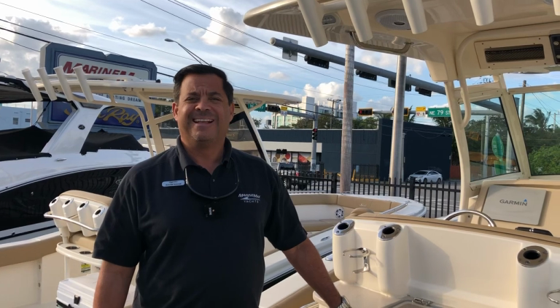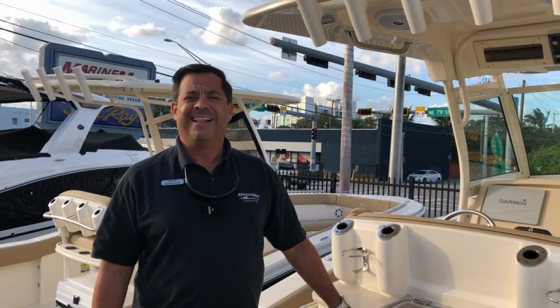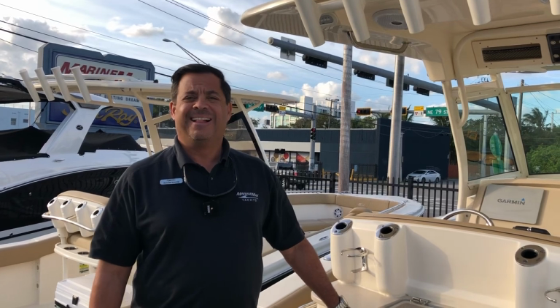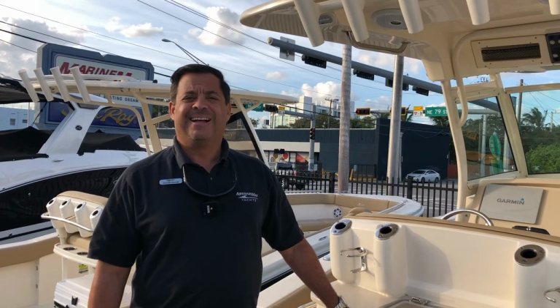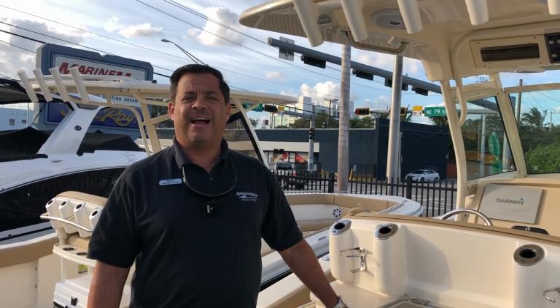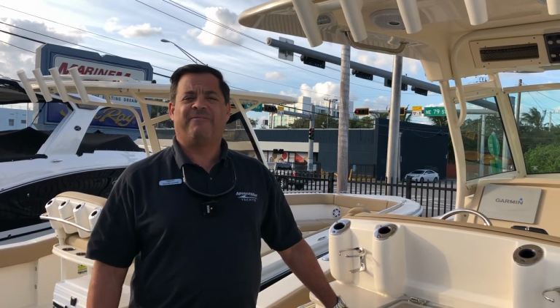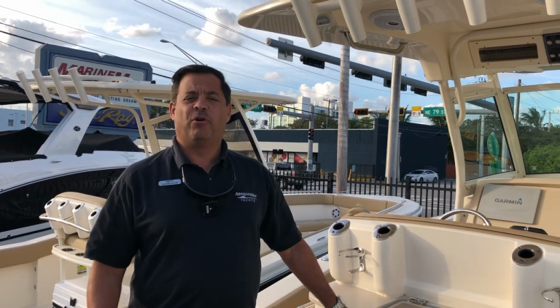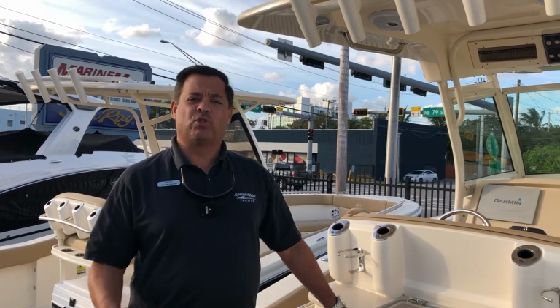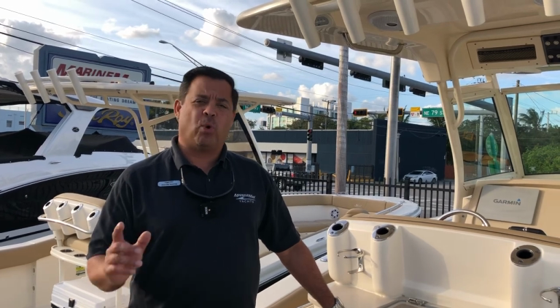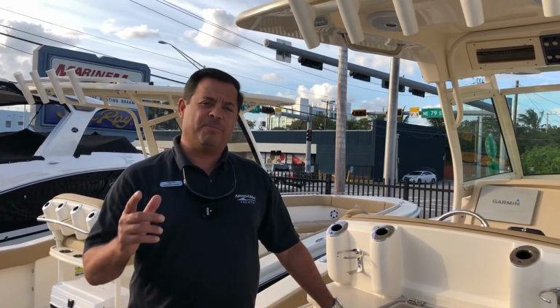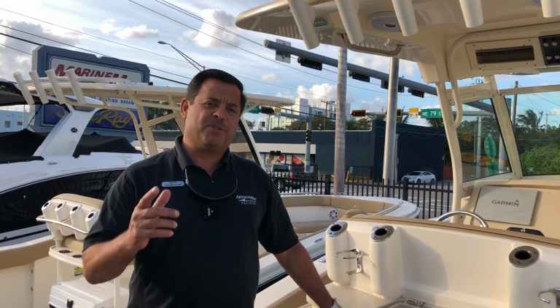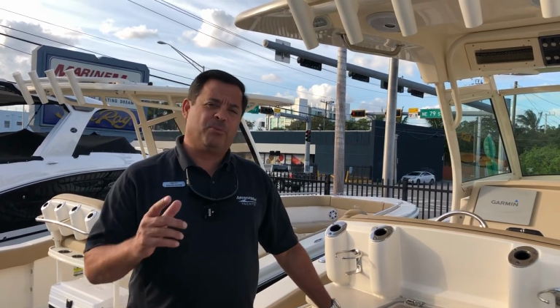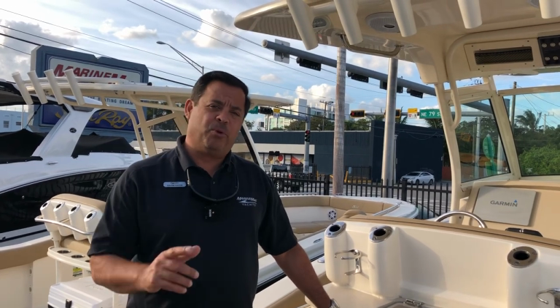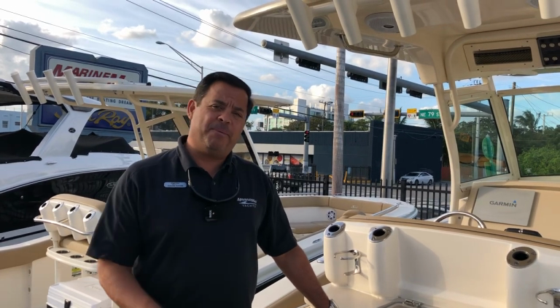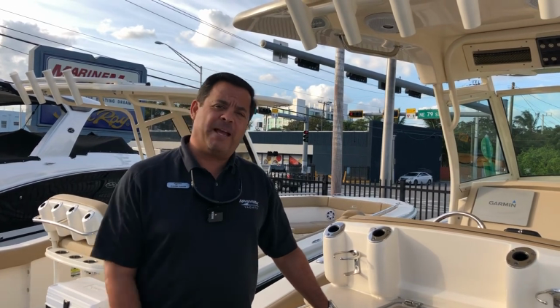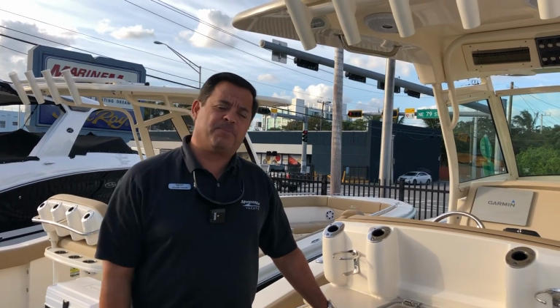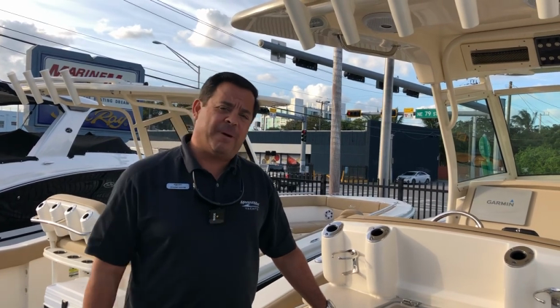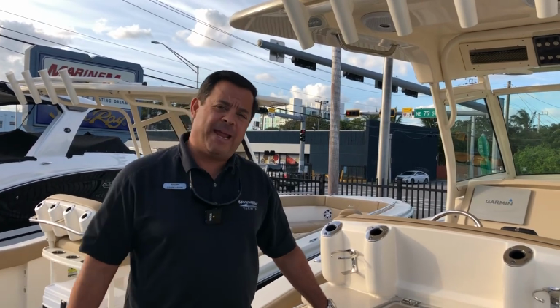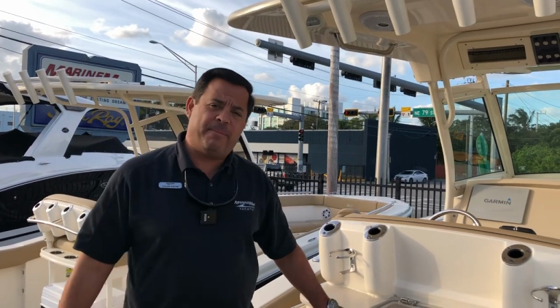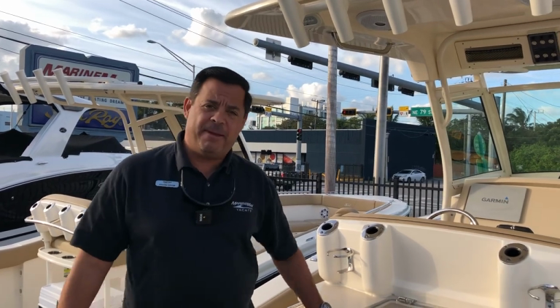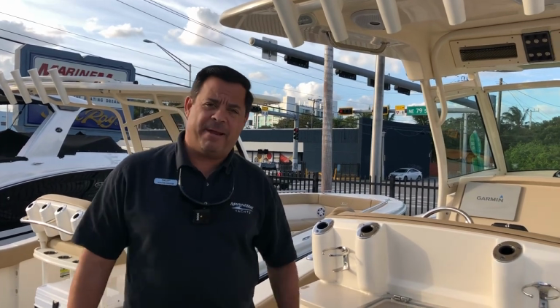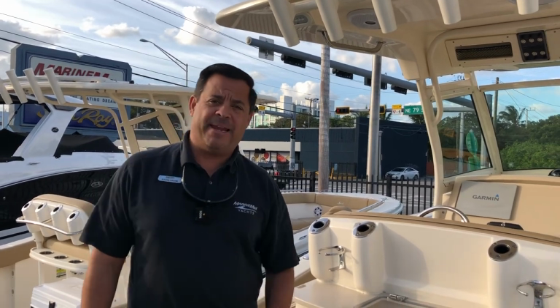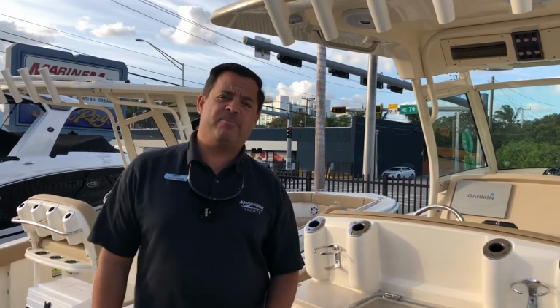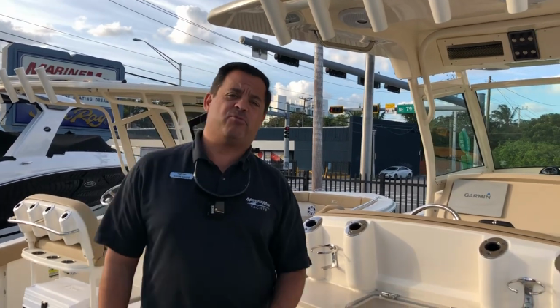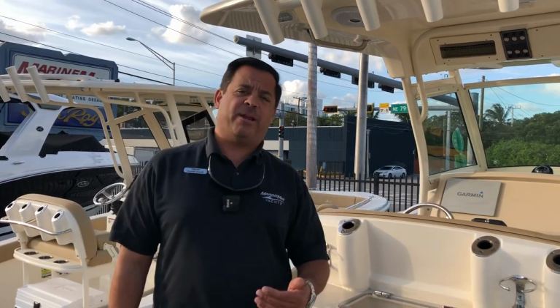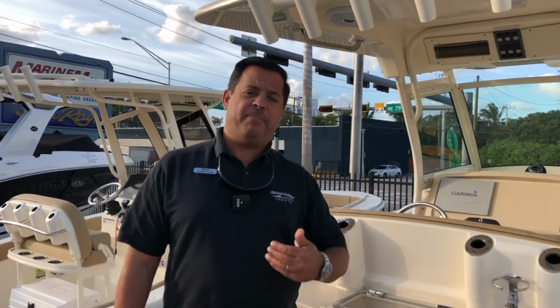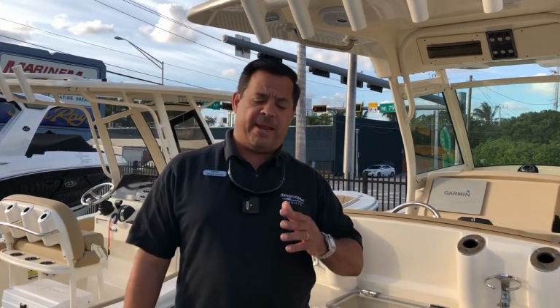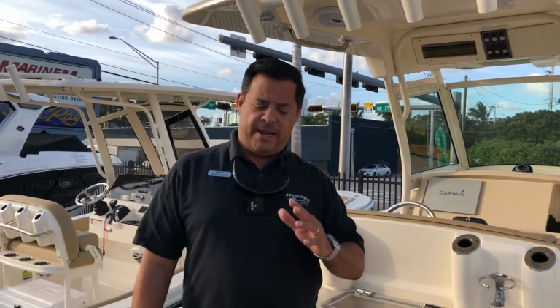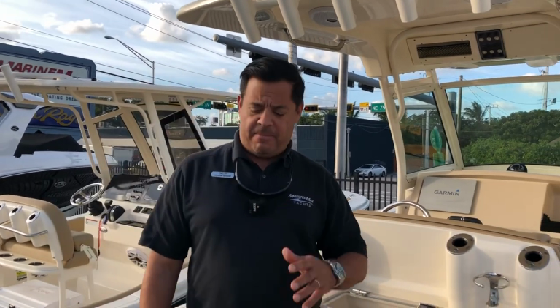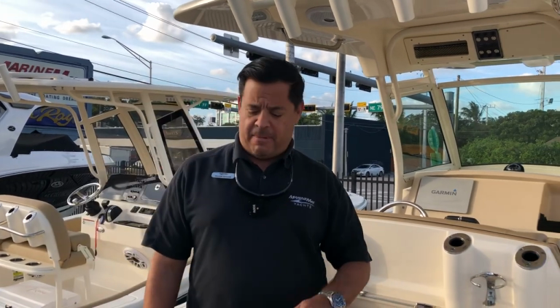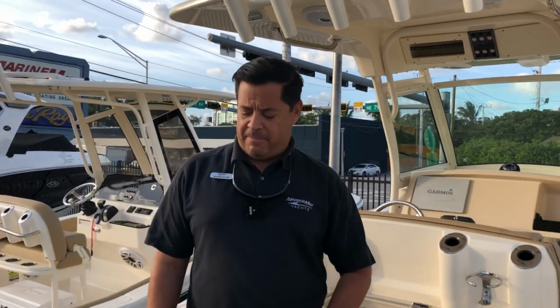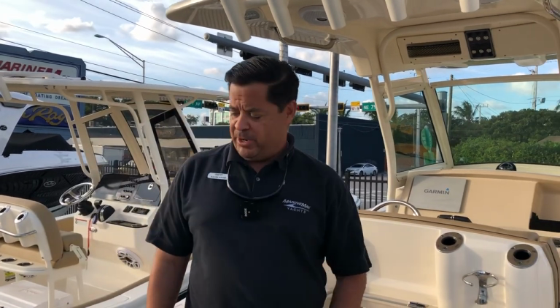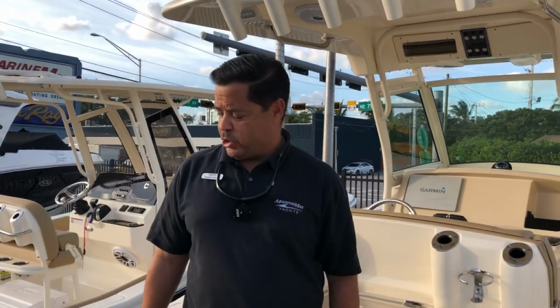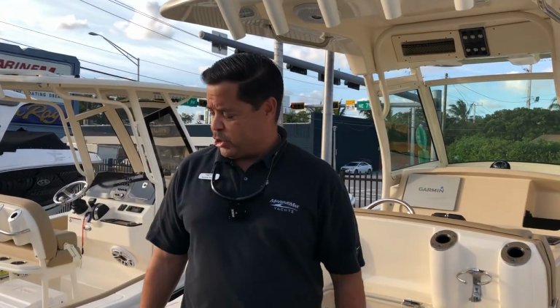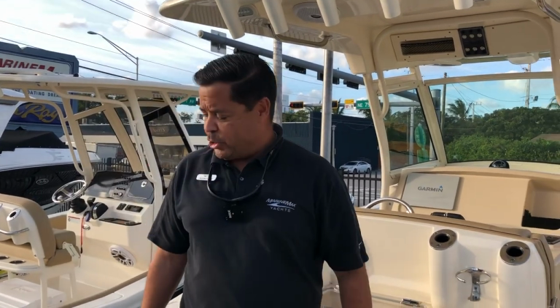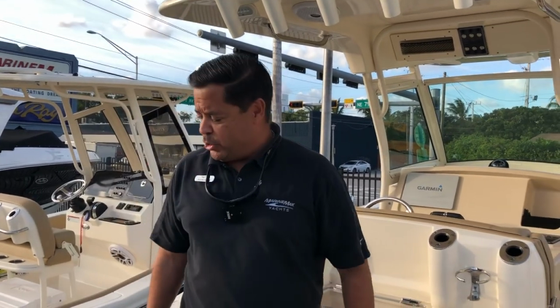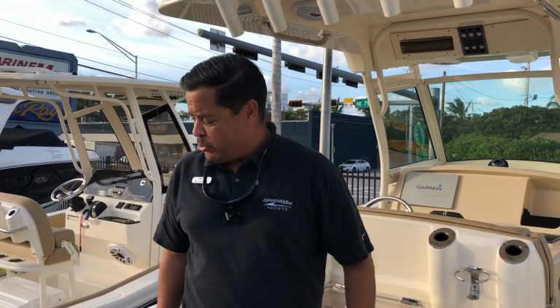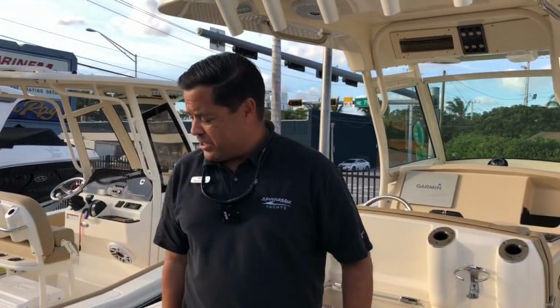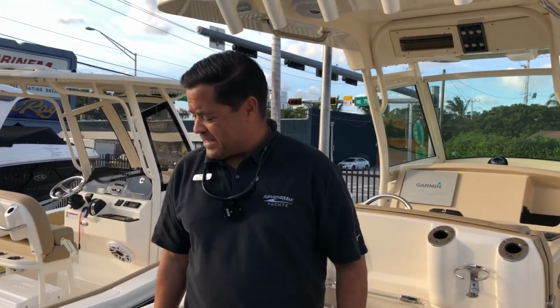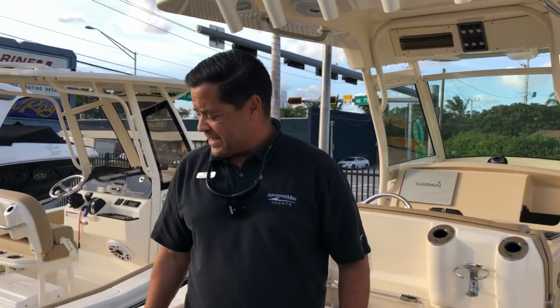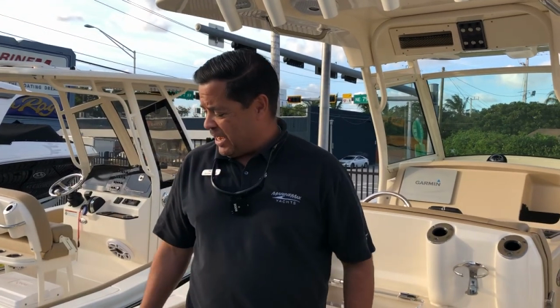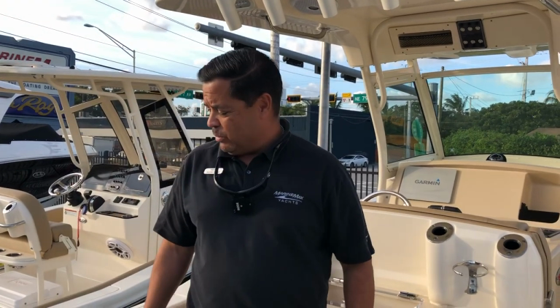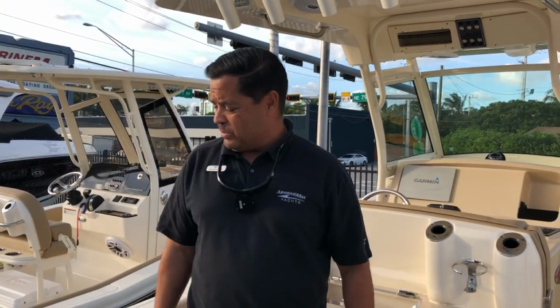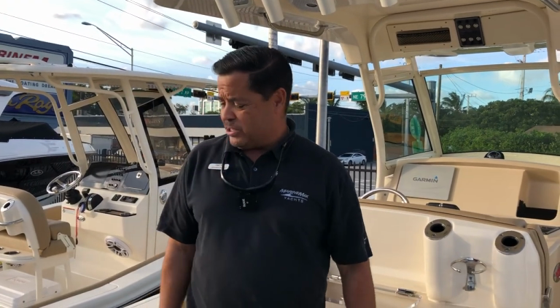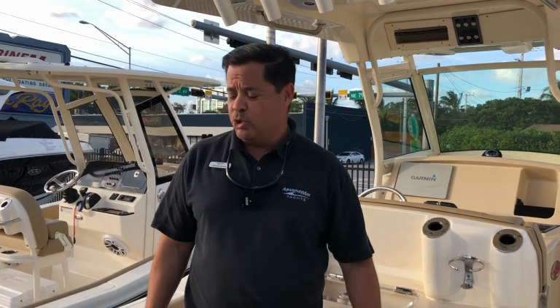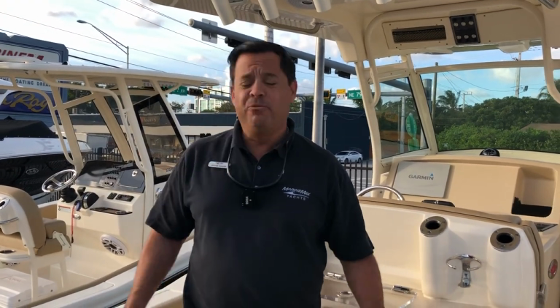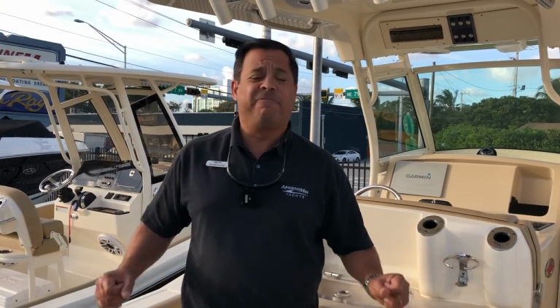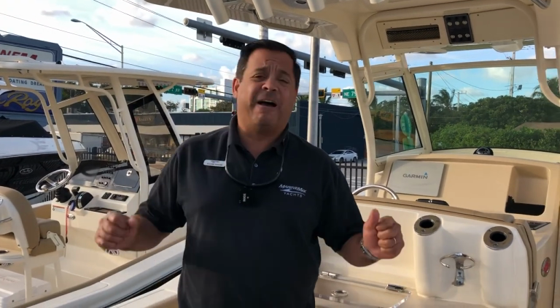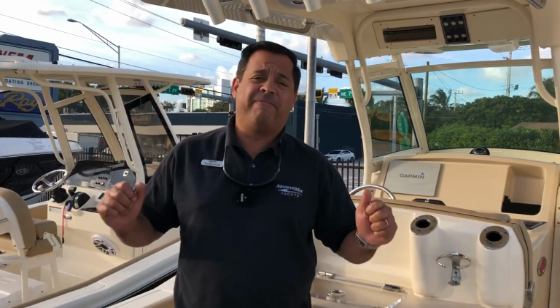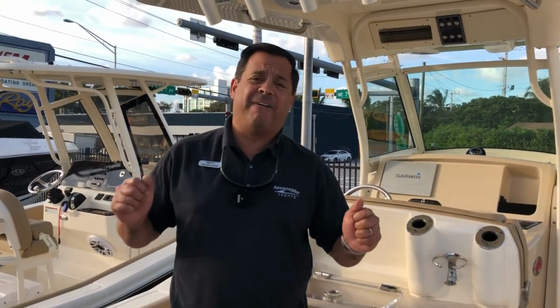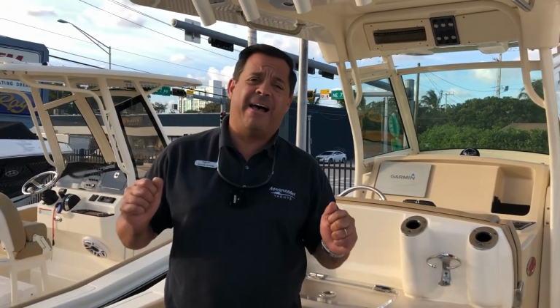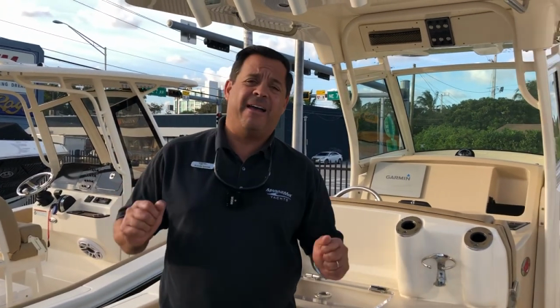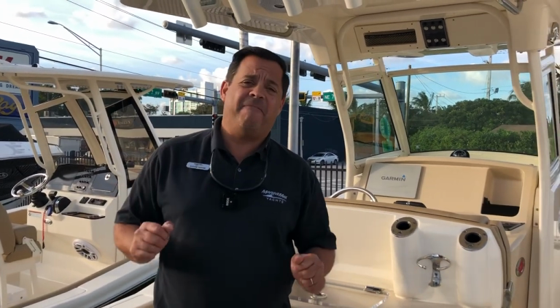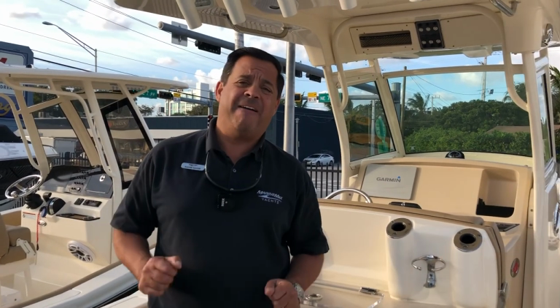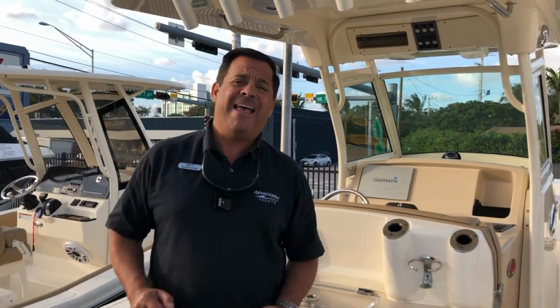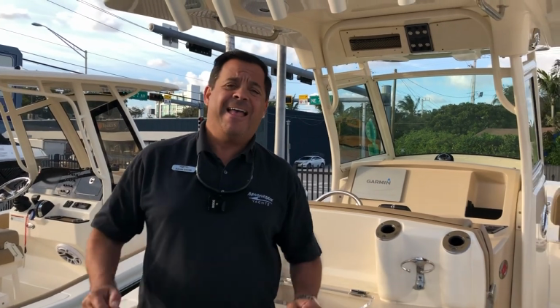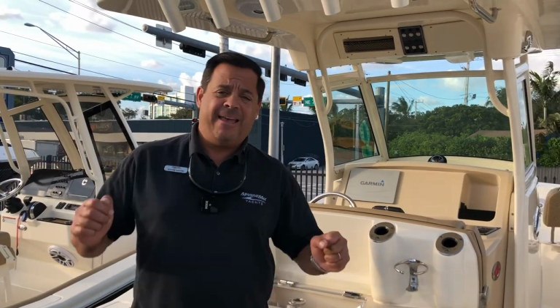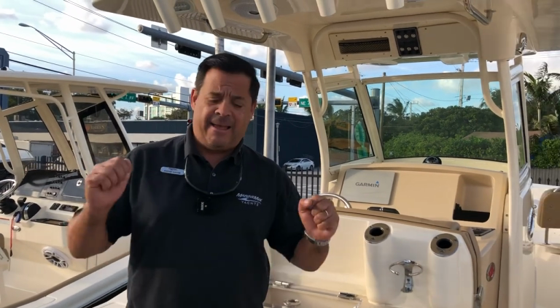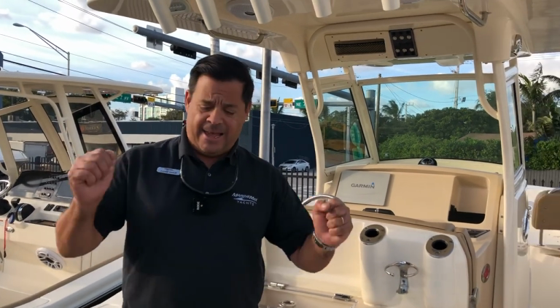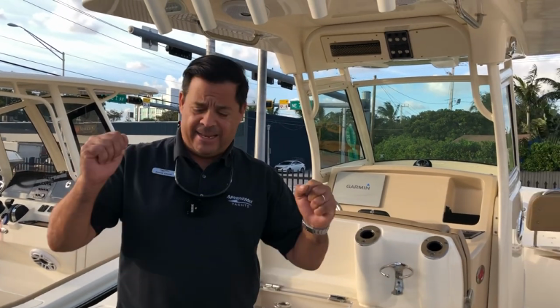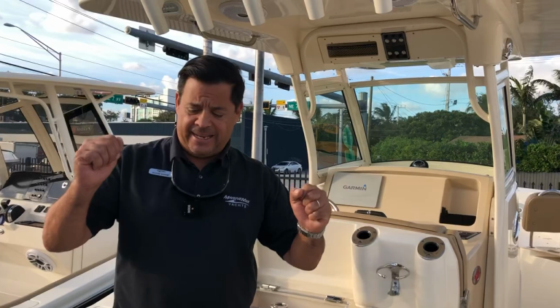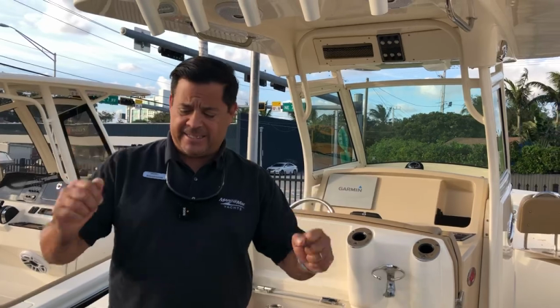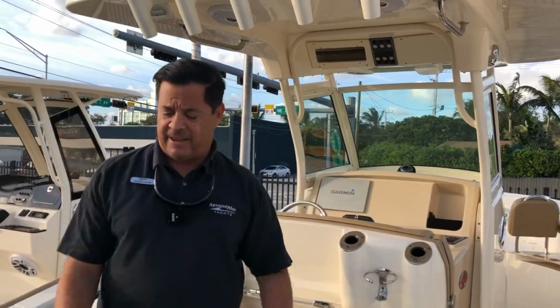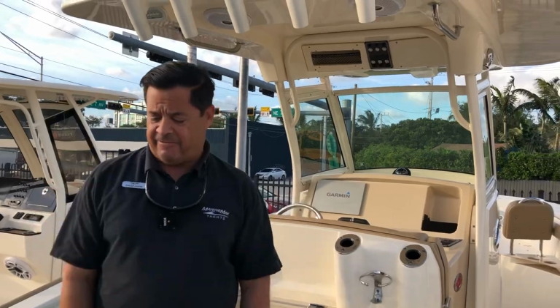Hi folks, welcome to MarineMax Miami. My name is Raheem Nahim. I'm here to show you the Scout 255 LXF.